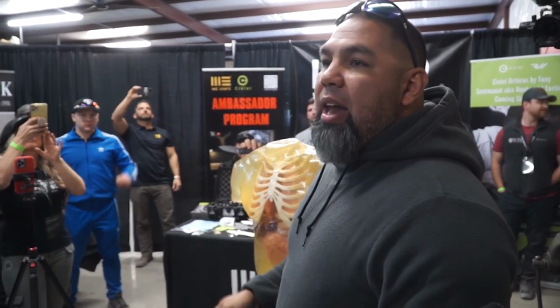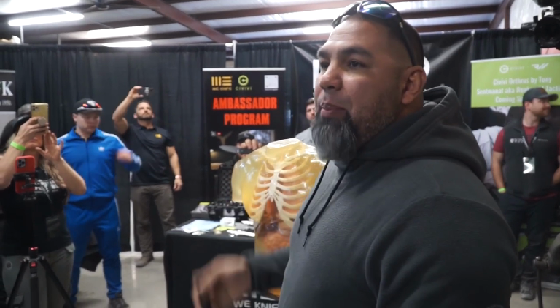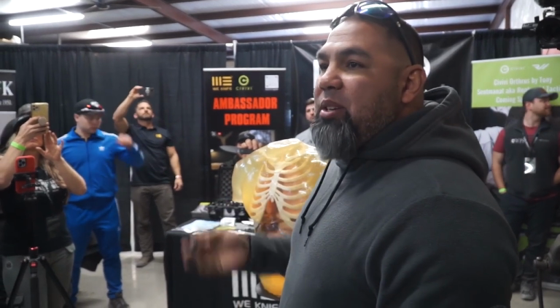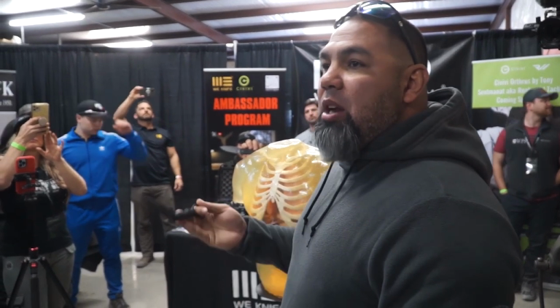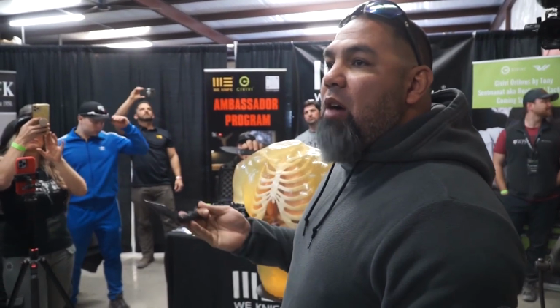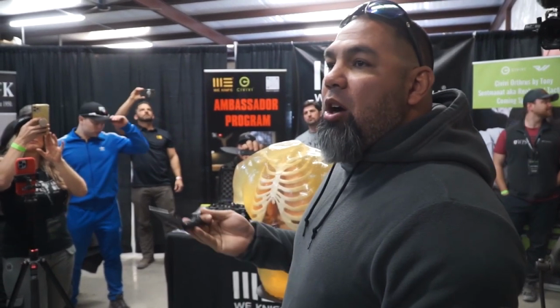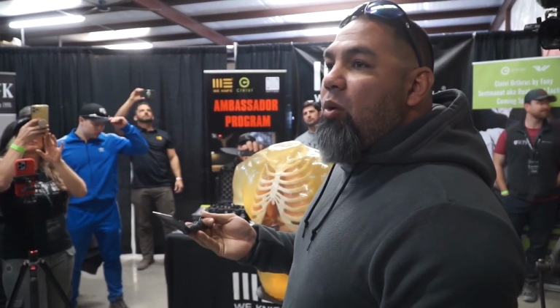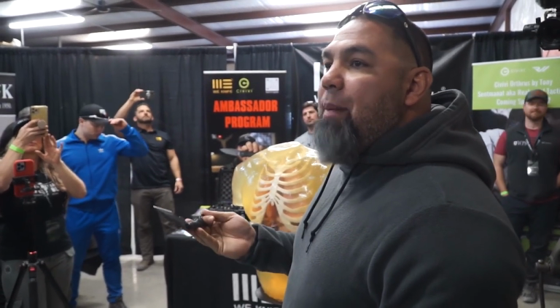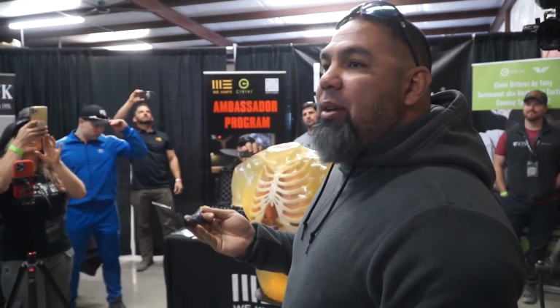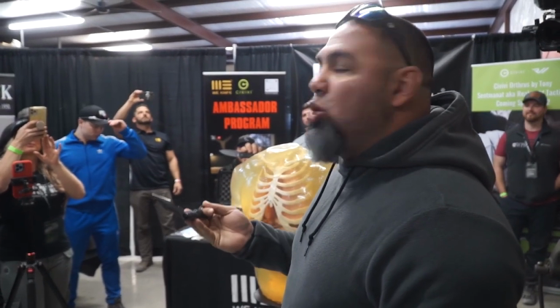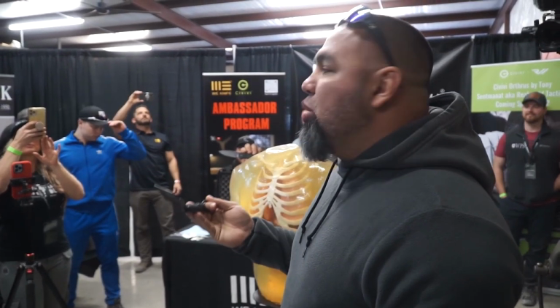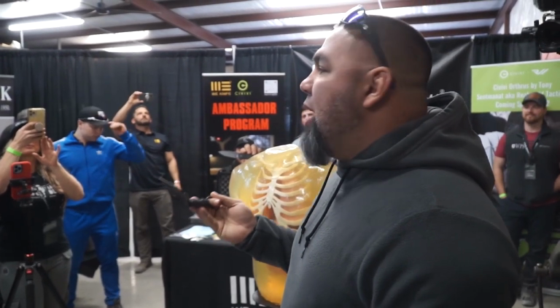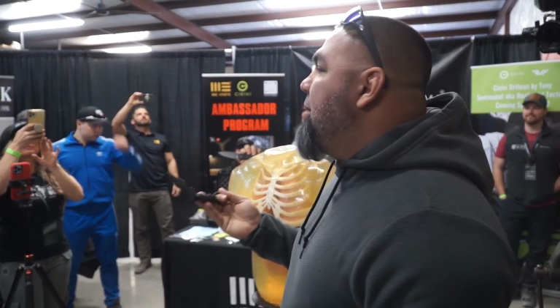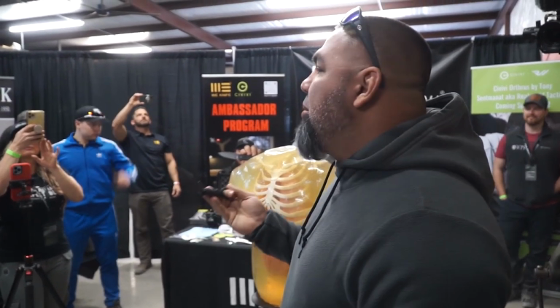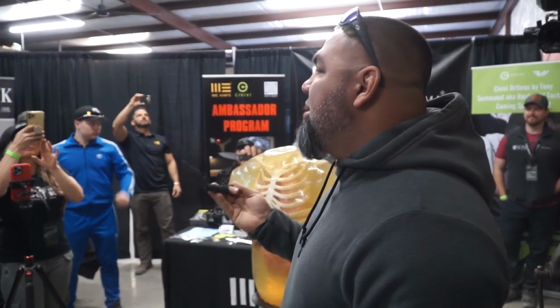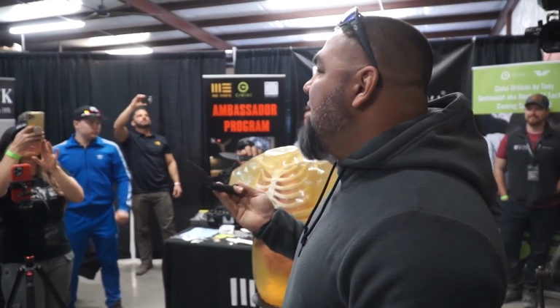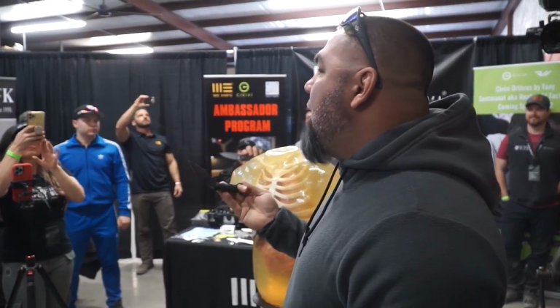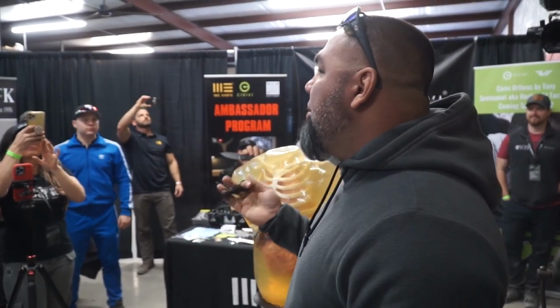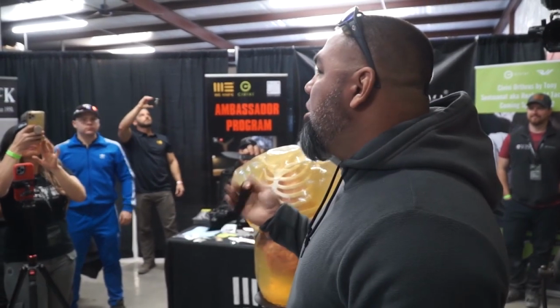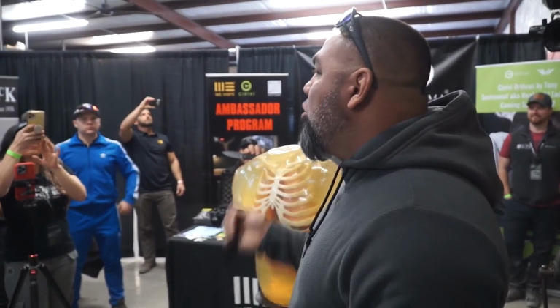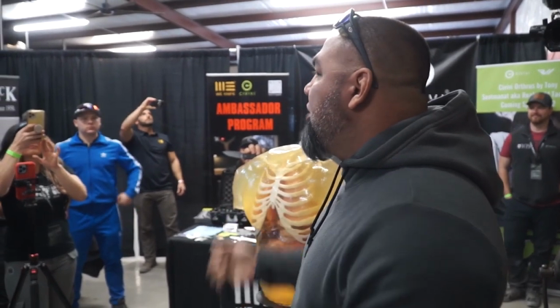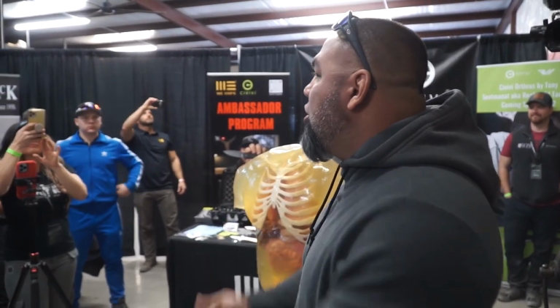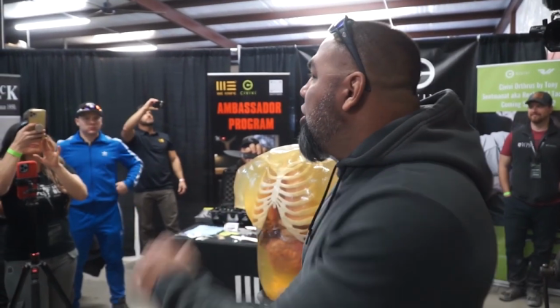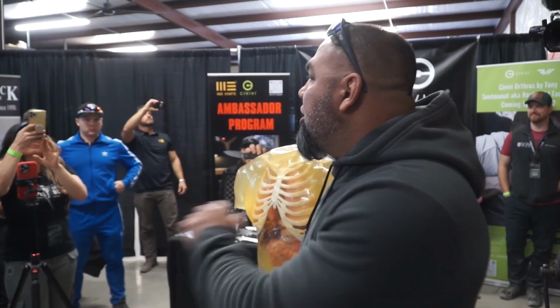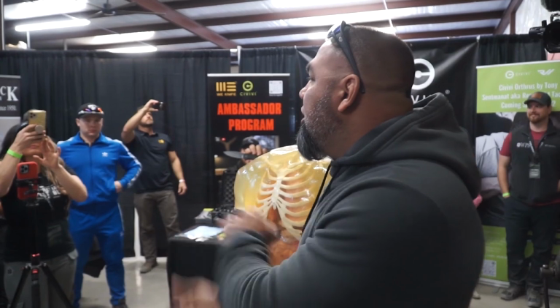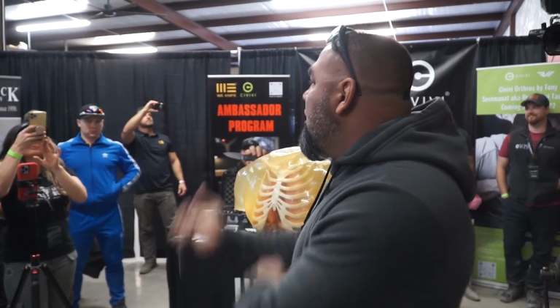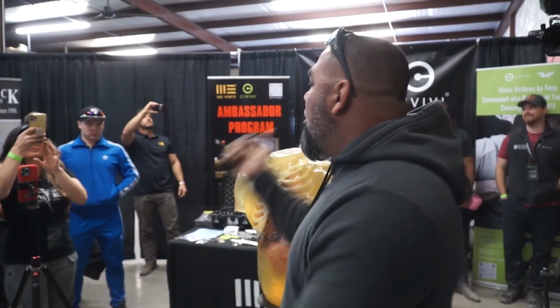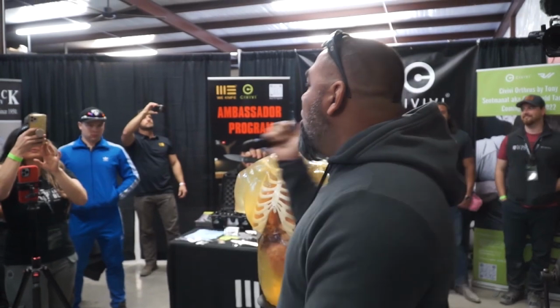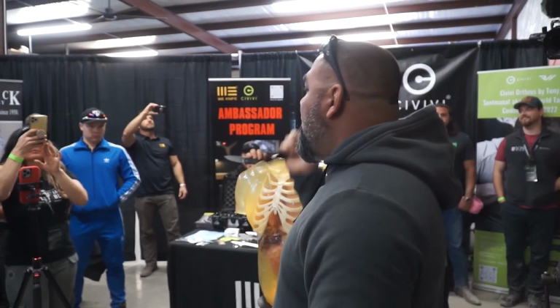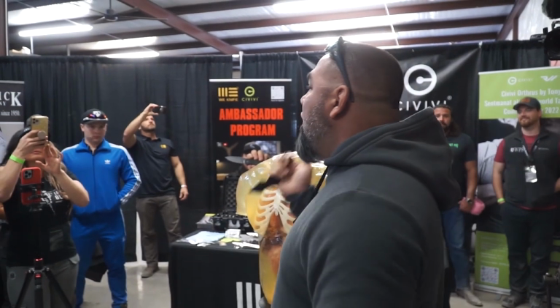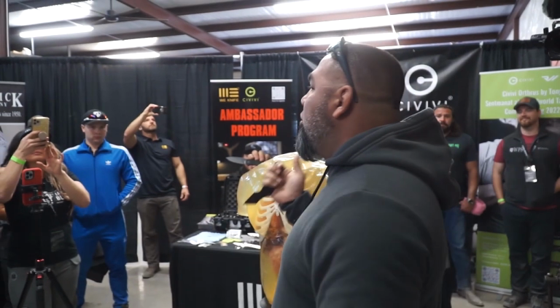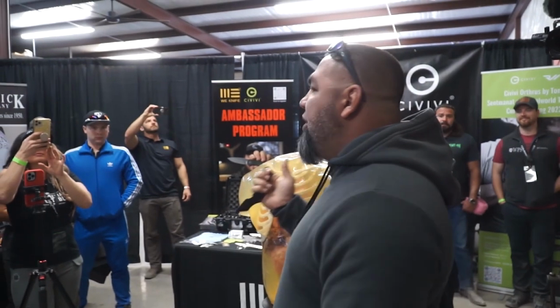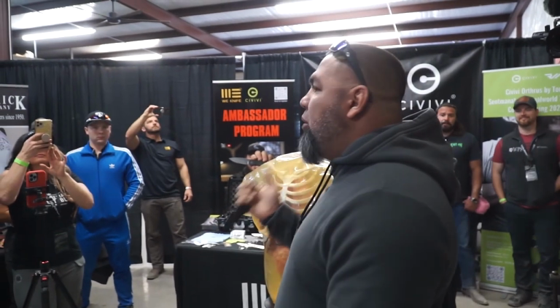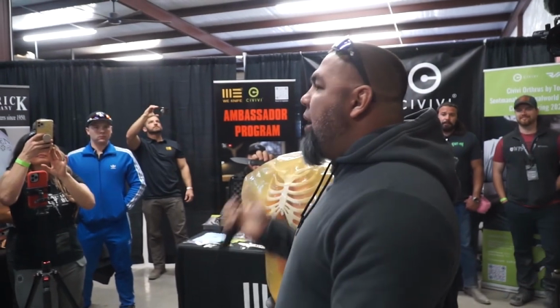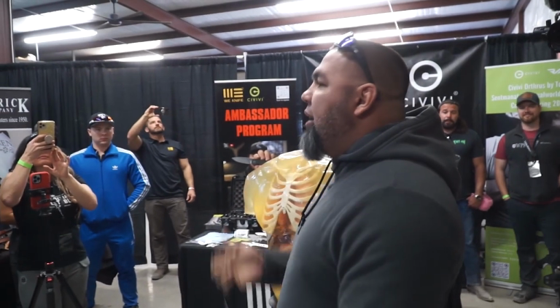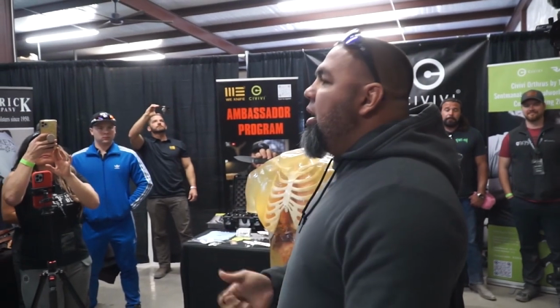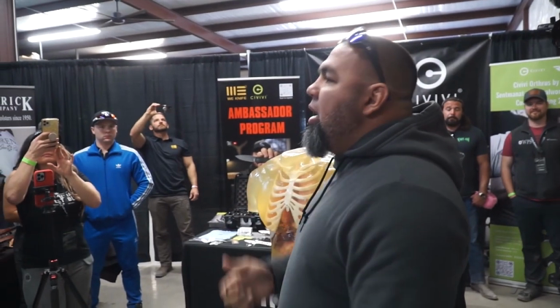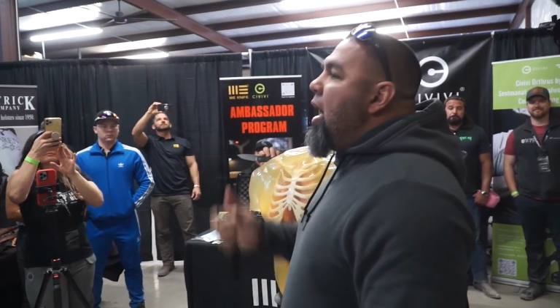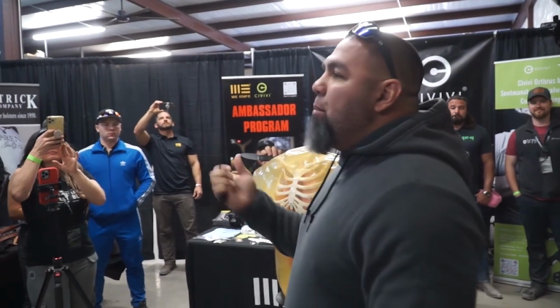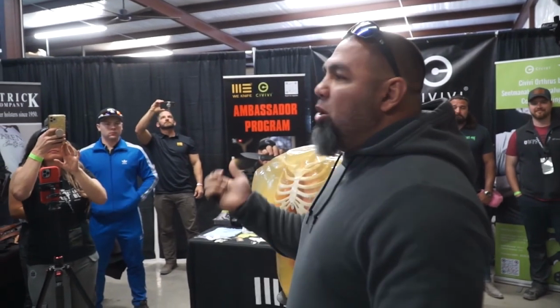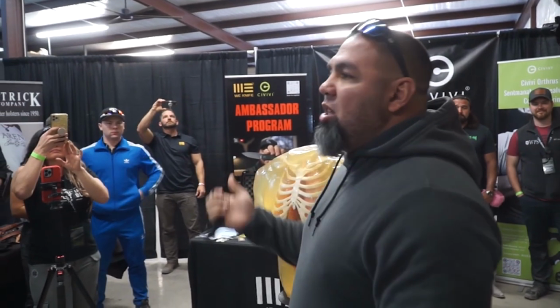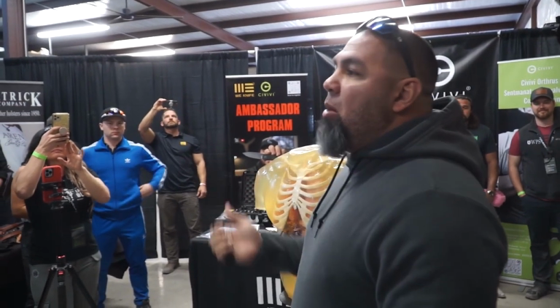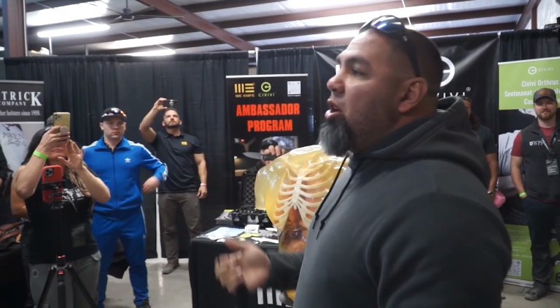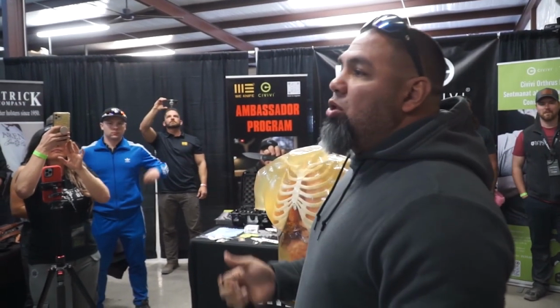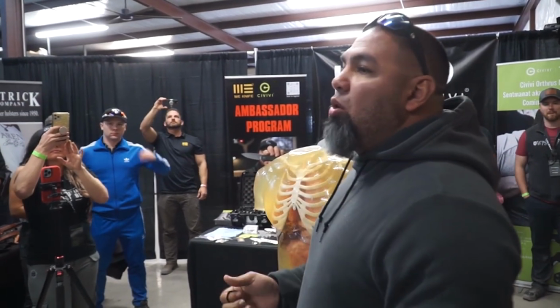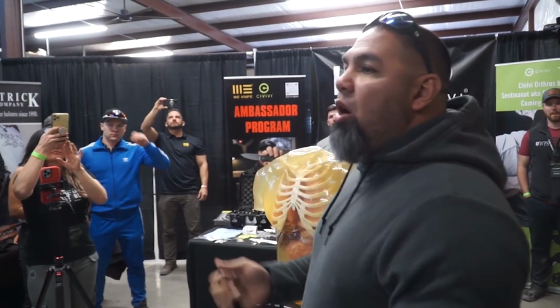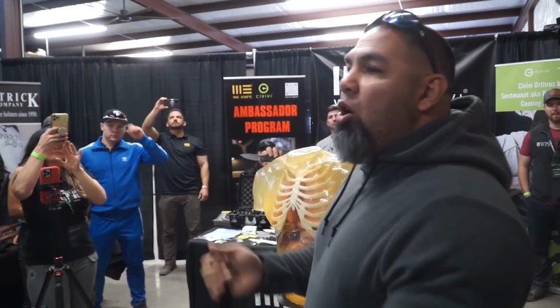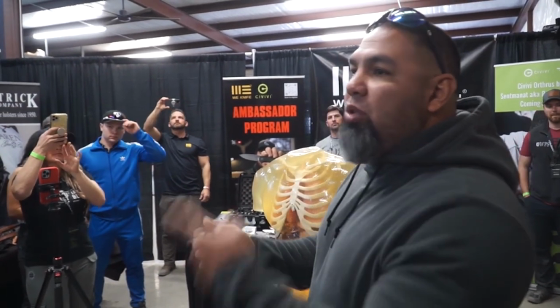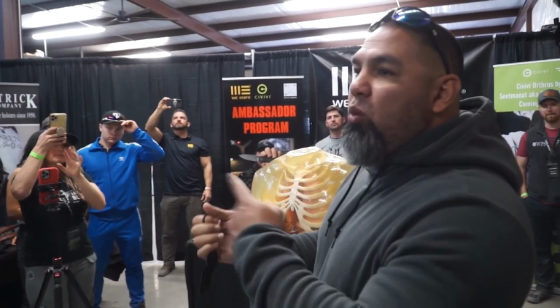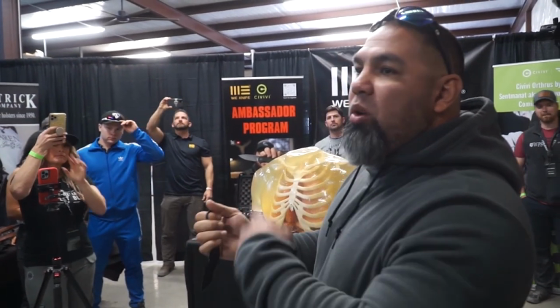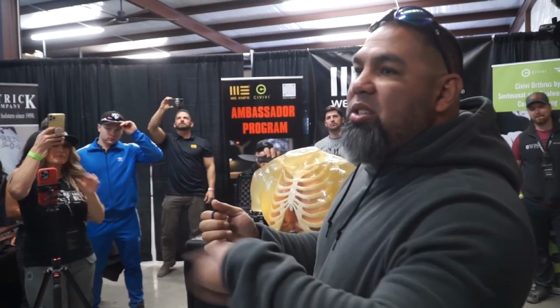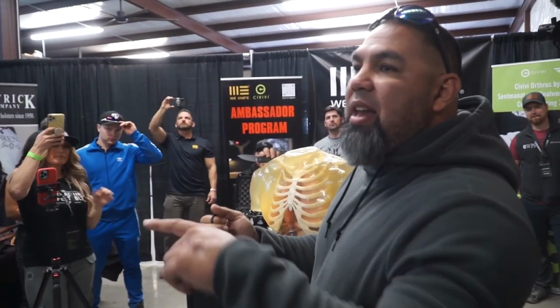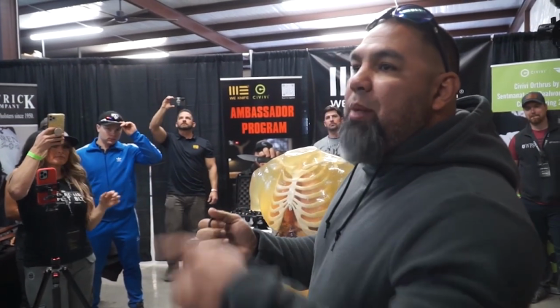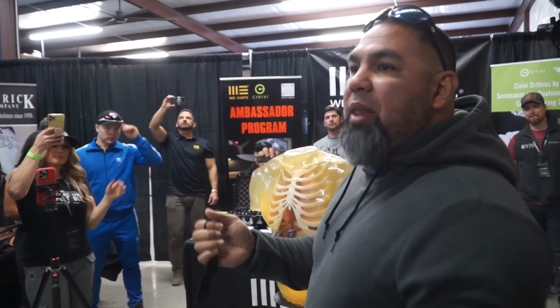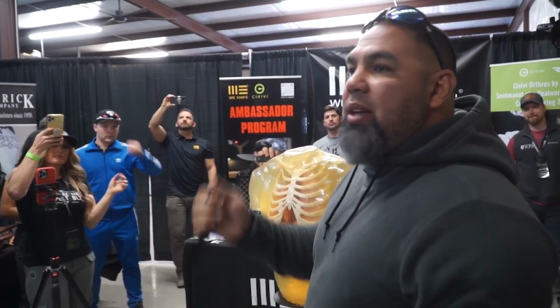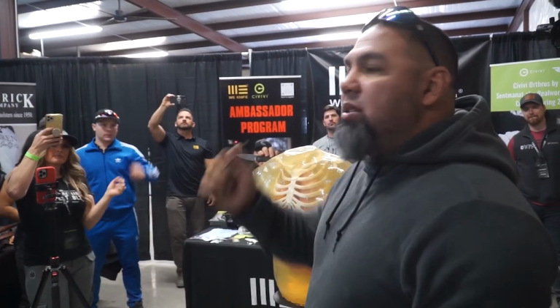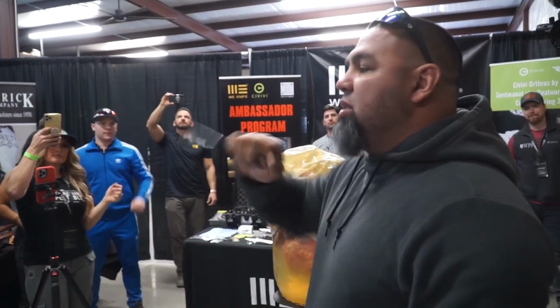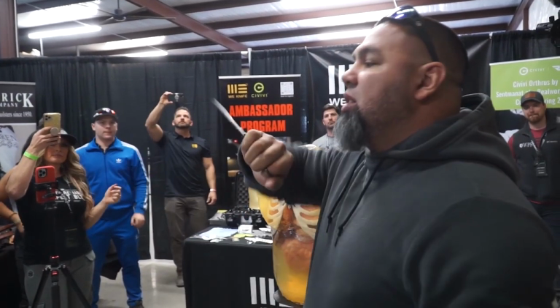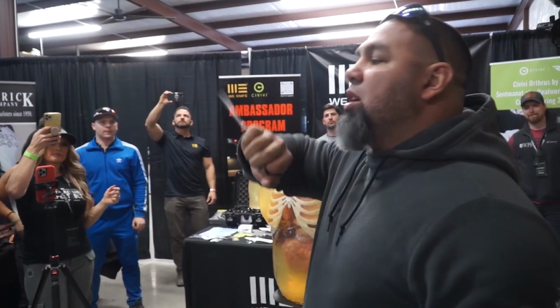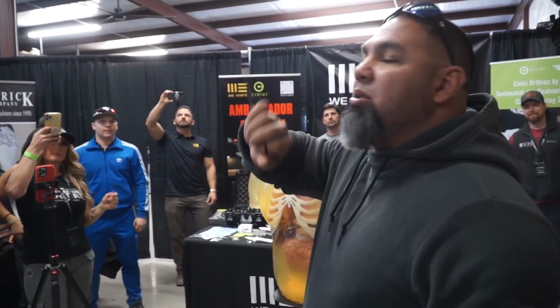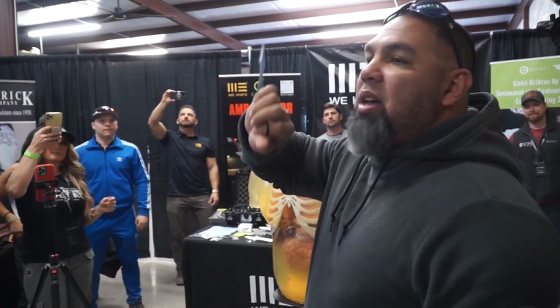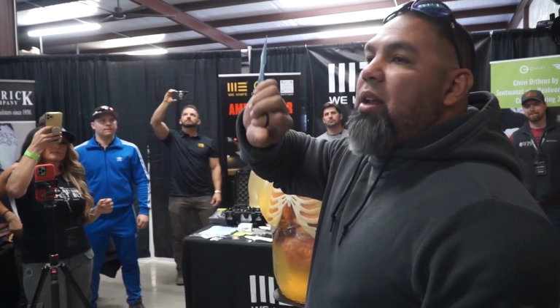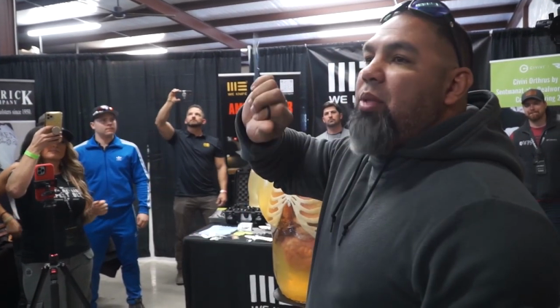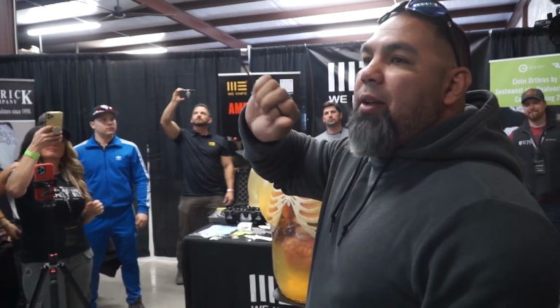Another big thing about the karambit style on this is you can actually stab with this blade. 90% of all karambits you will not be able to stab — you can only hook or cut with them. And most of them are also only one-sided blade; this is a double-sided blade.